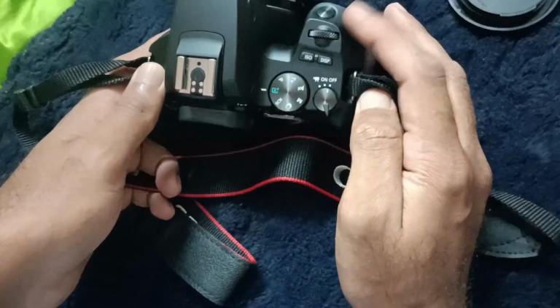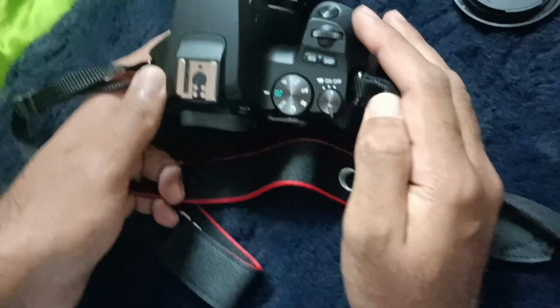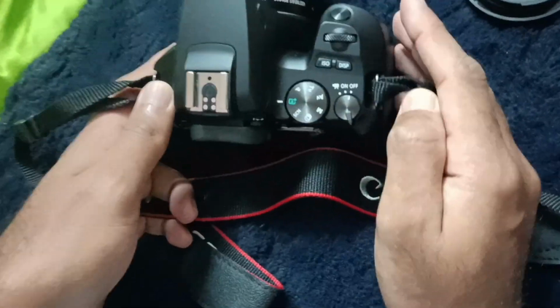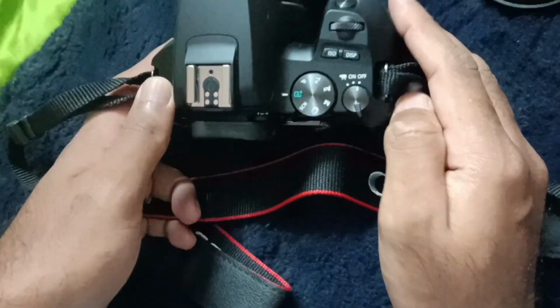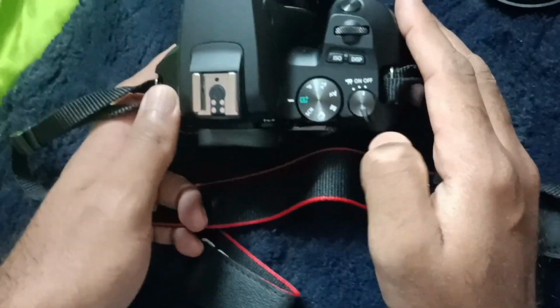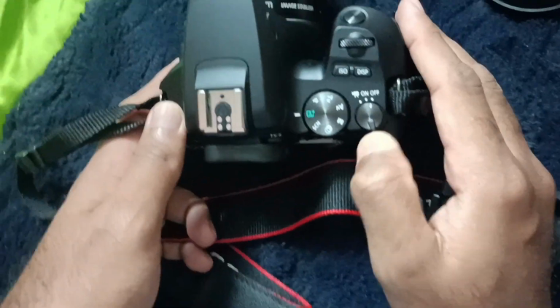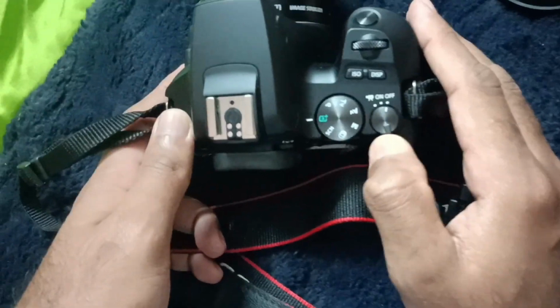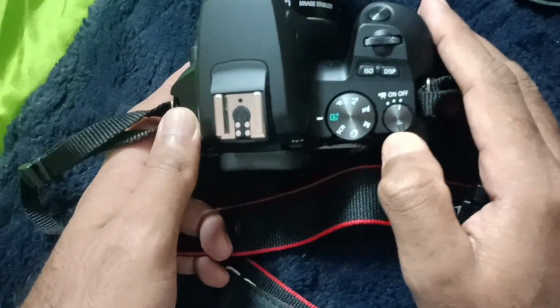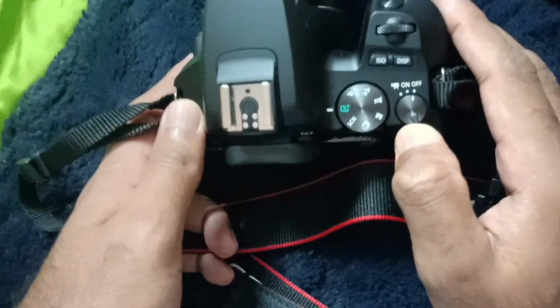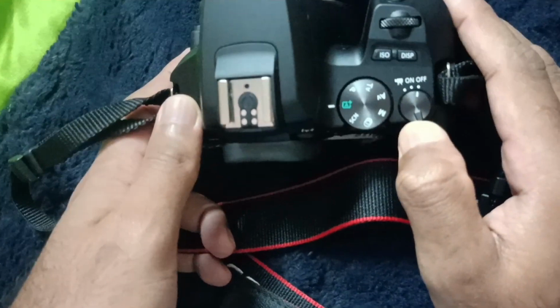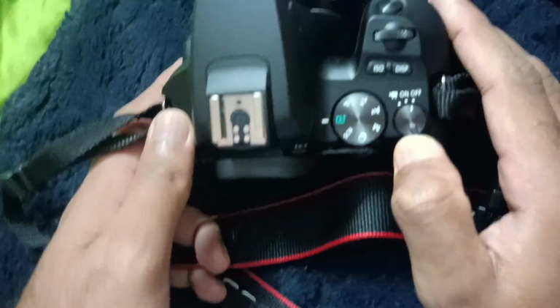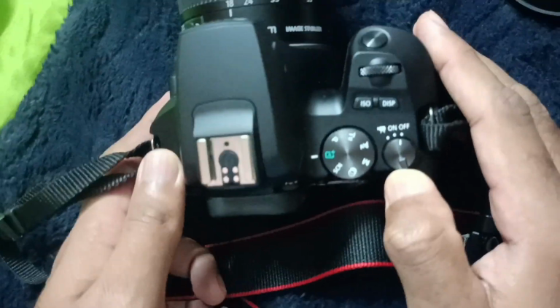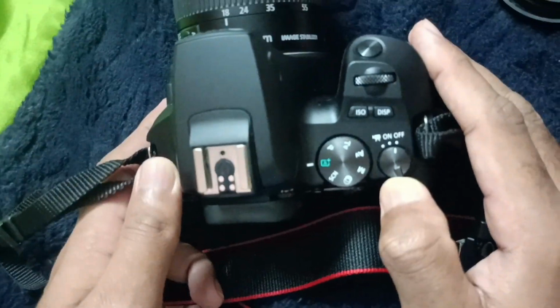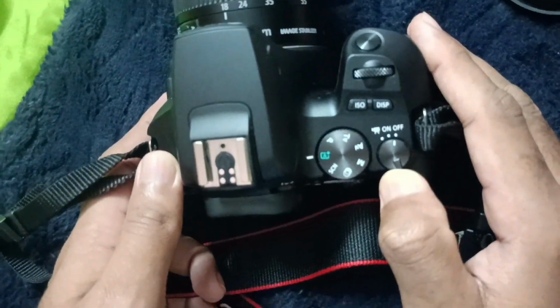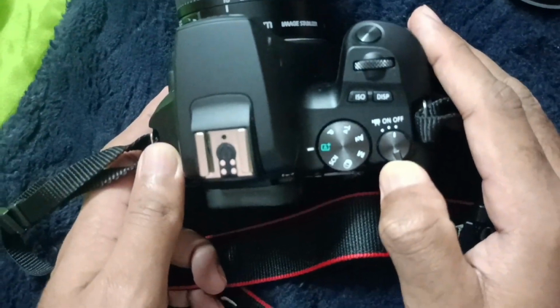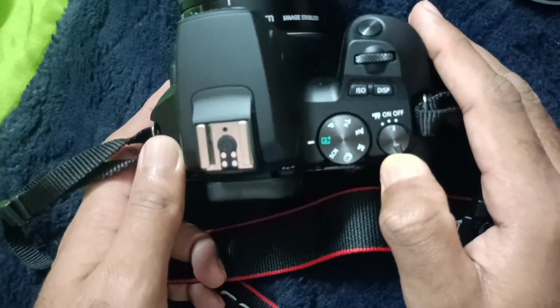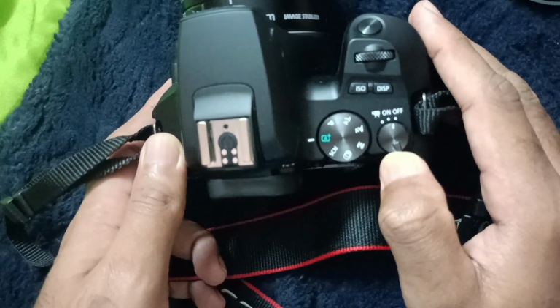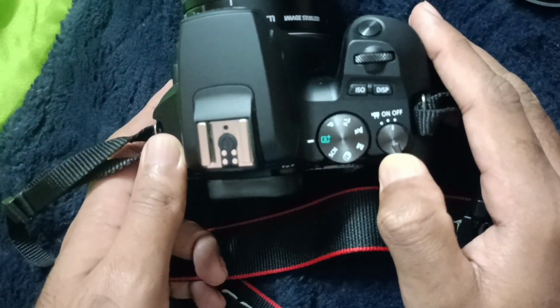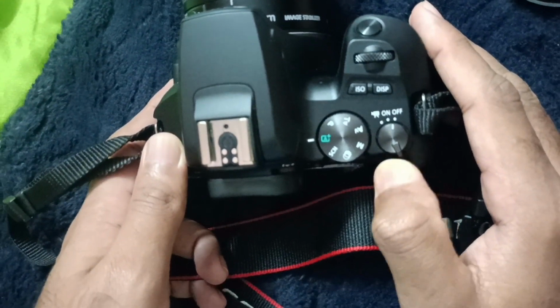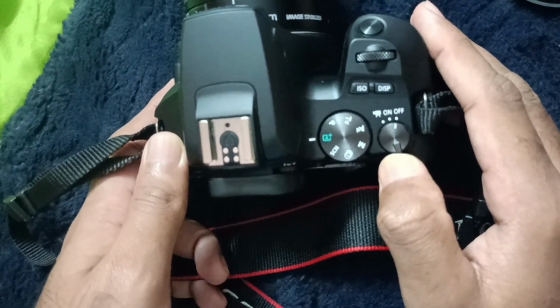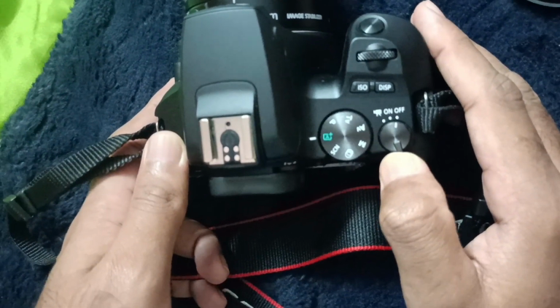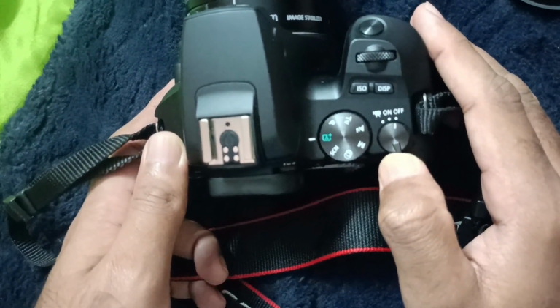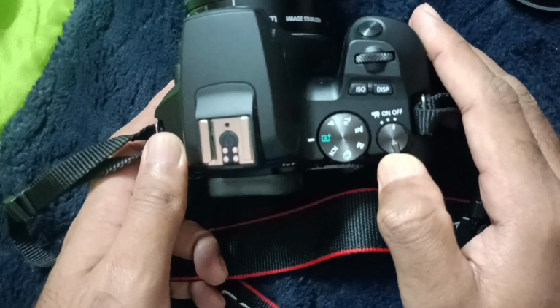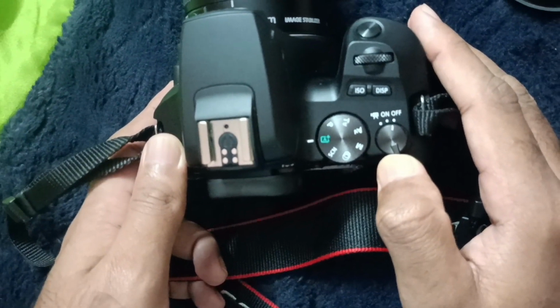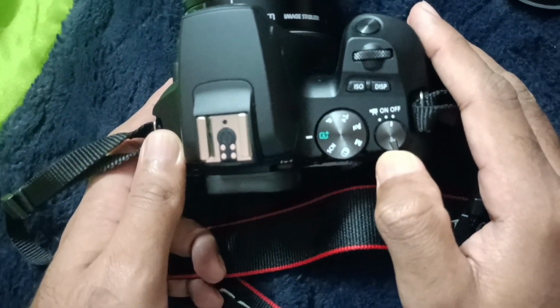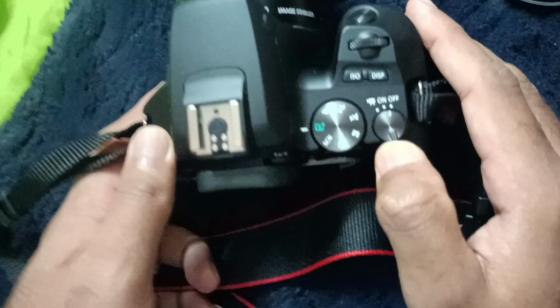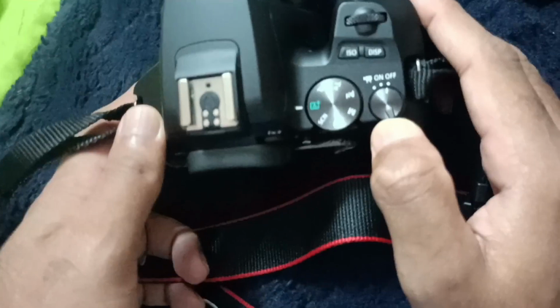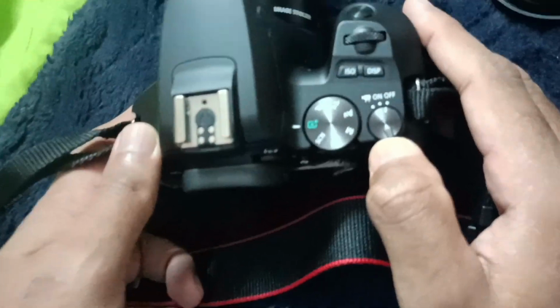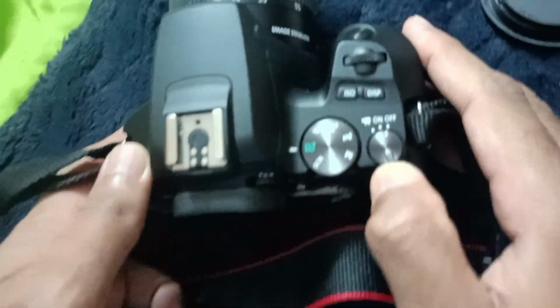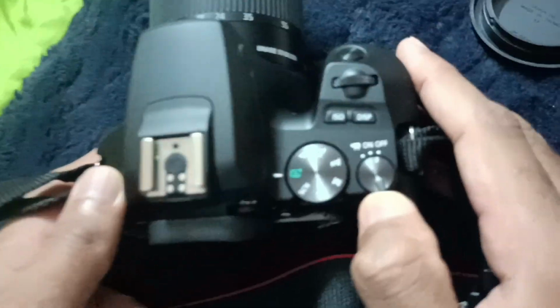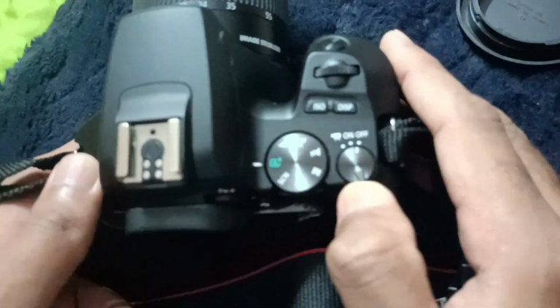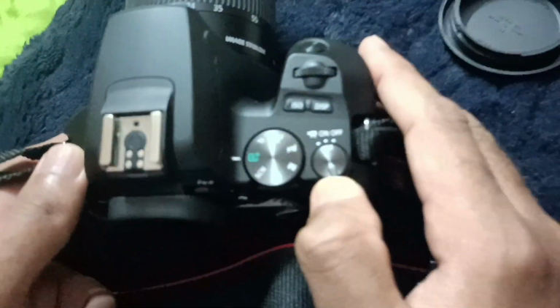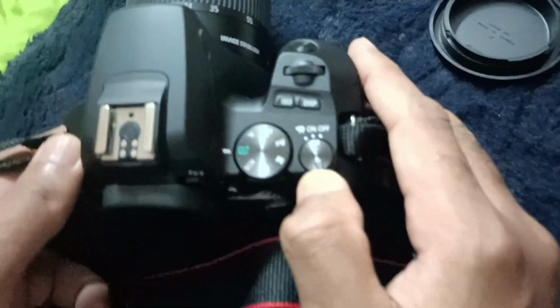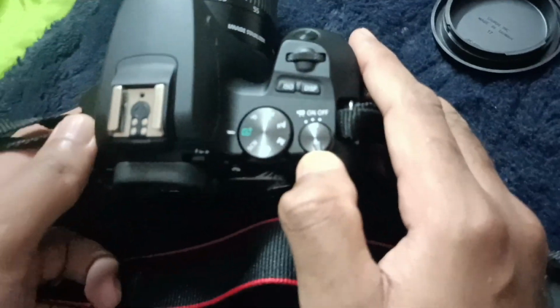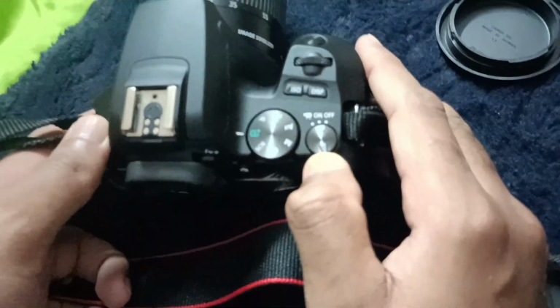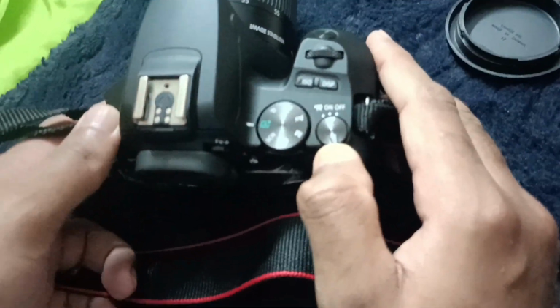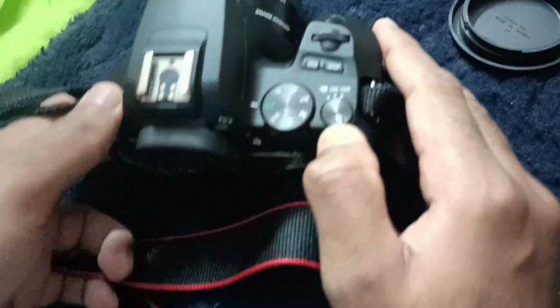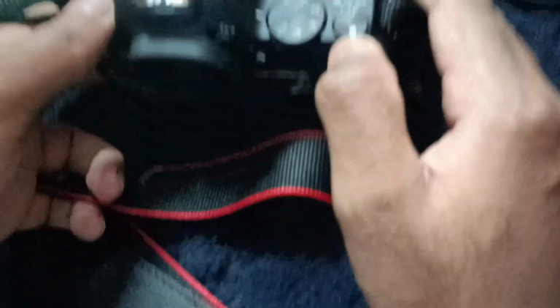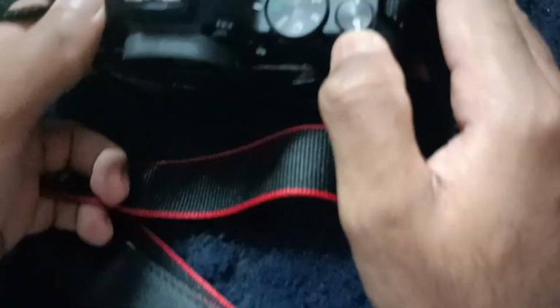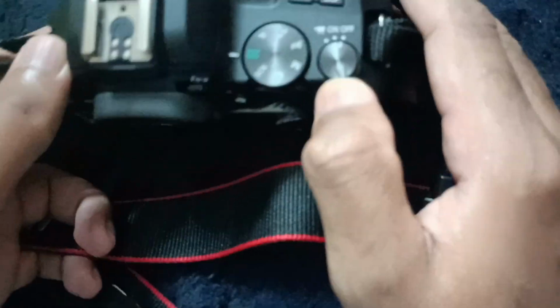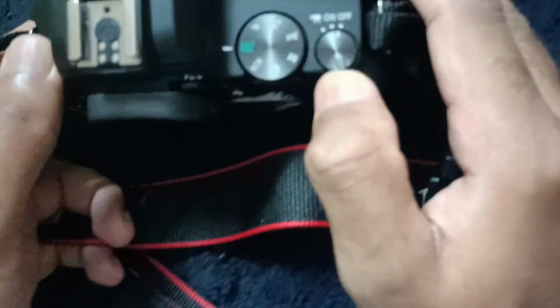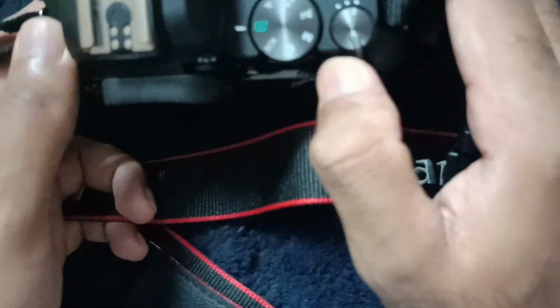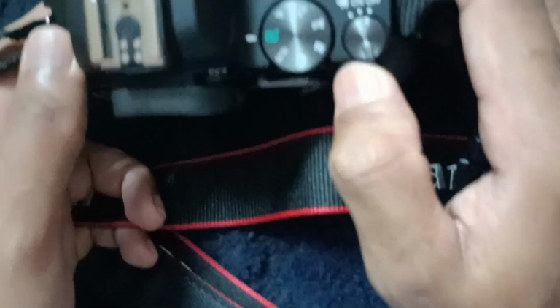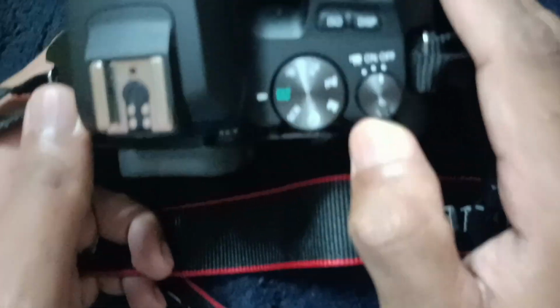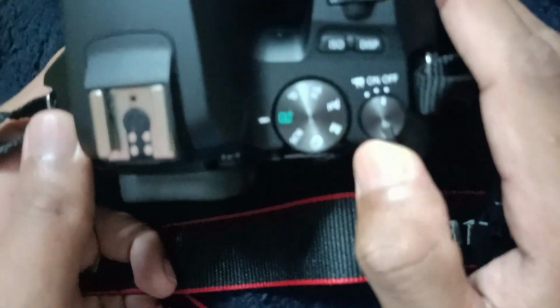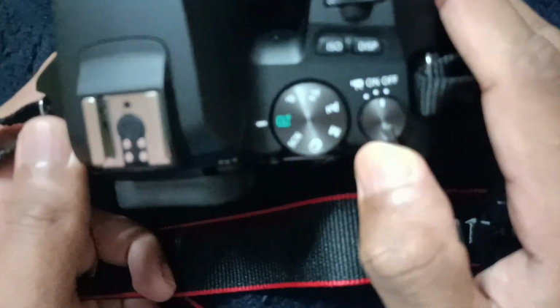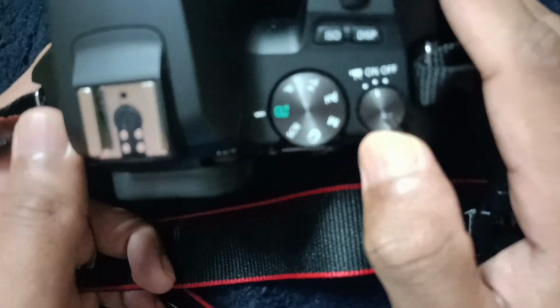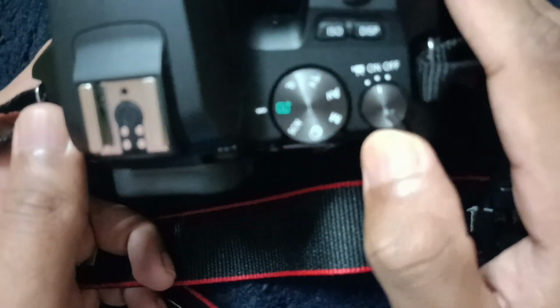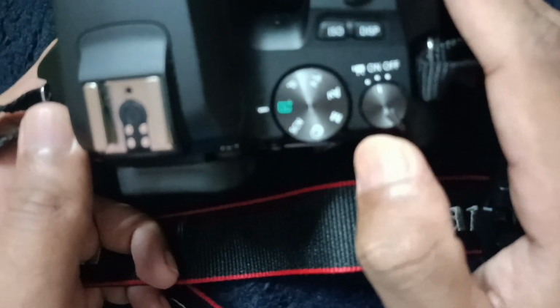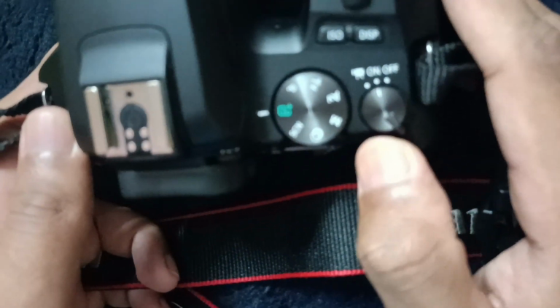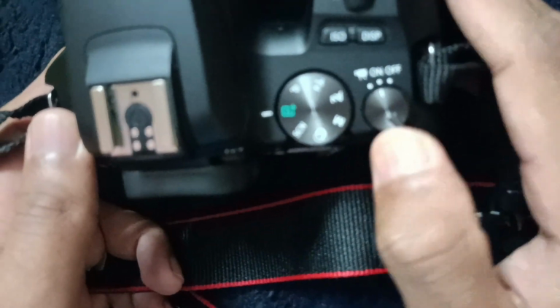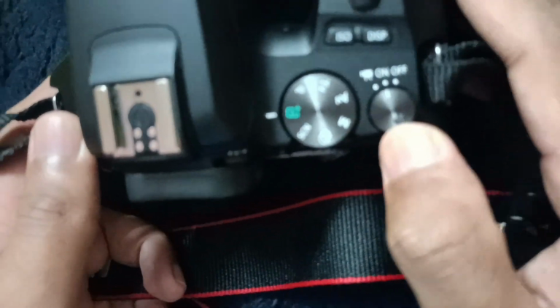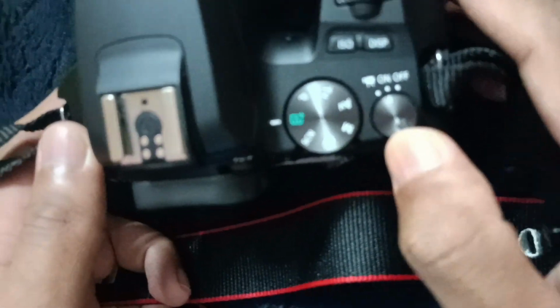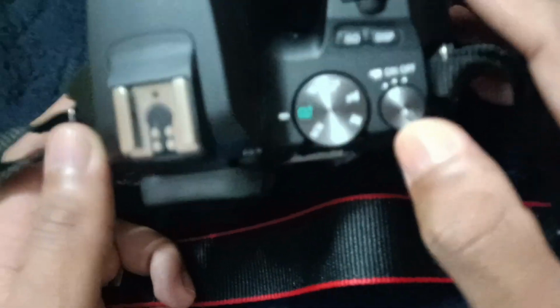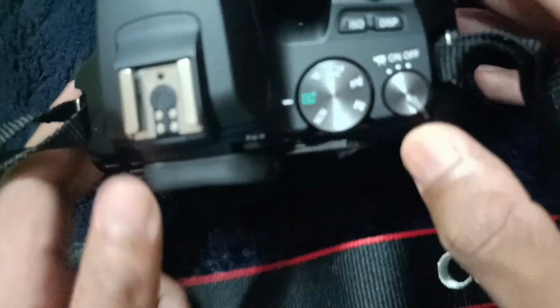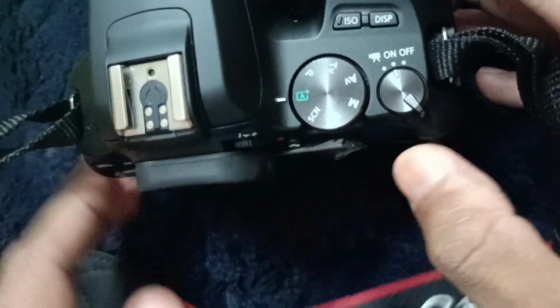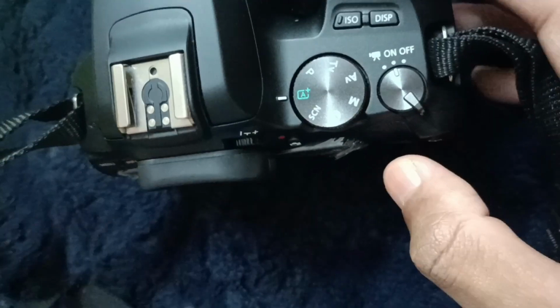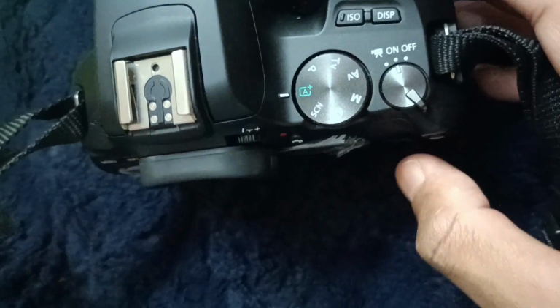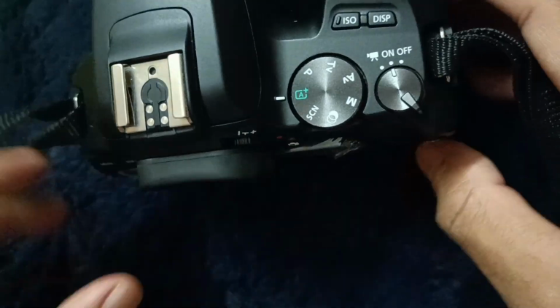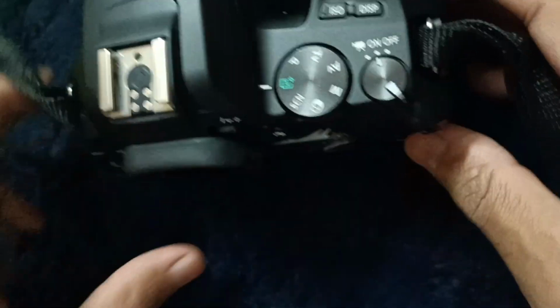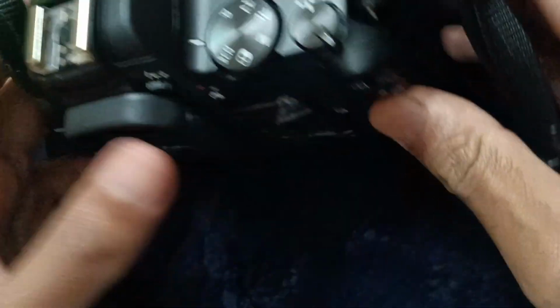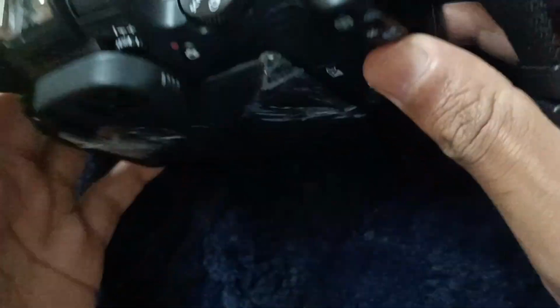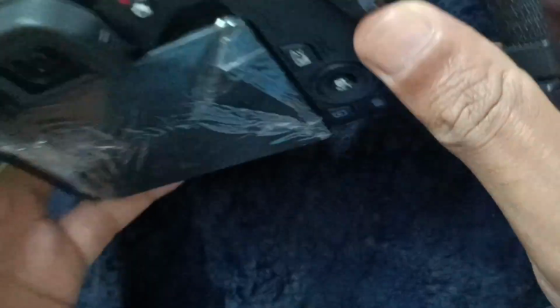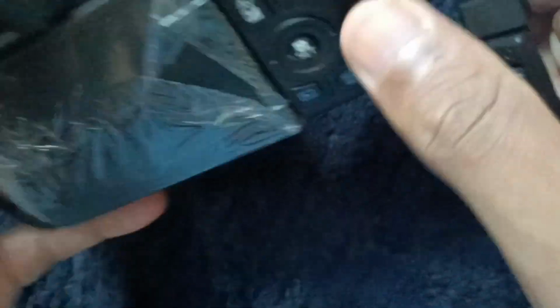This is the slider here, which allows you to toggle to on, off, and video shooting mode. Basically, what I'm going to do is push it to on mode.